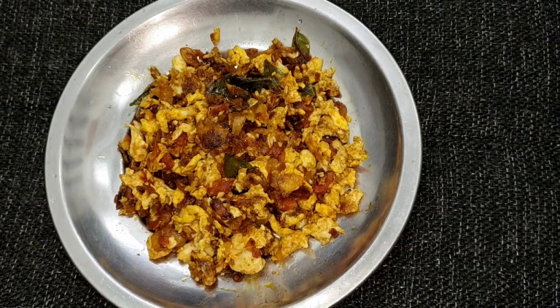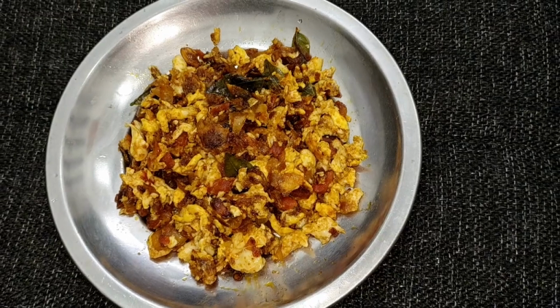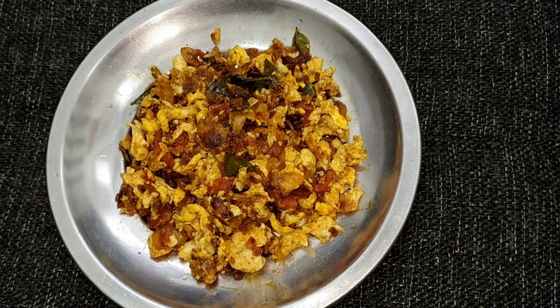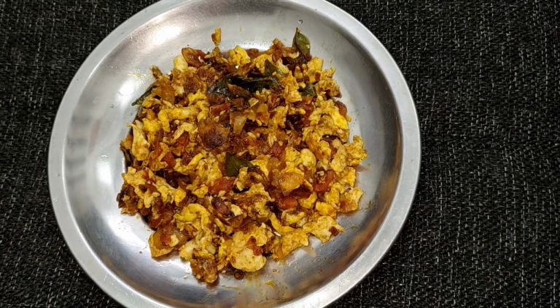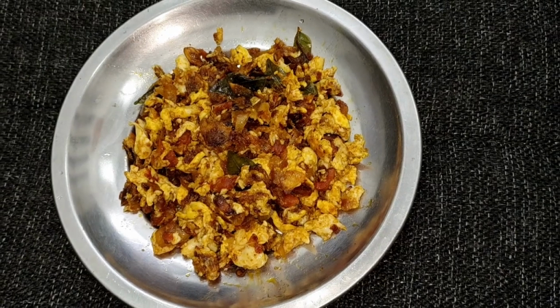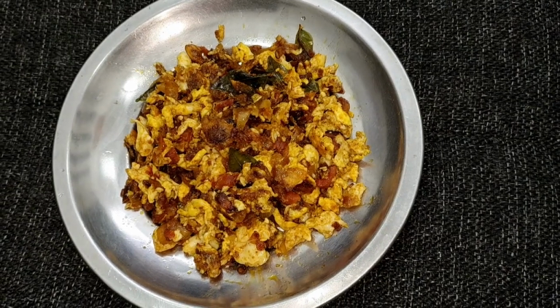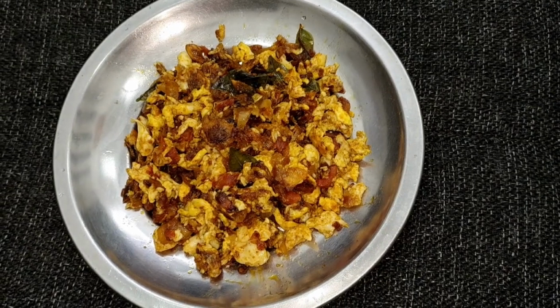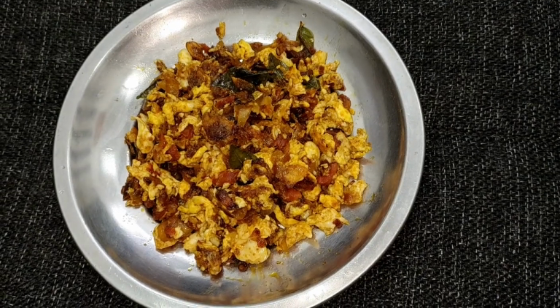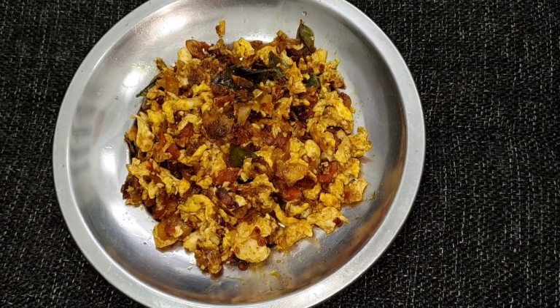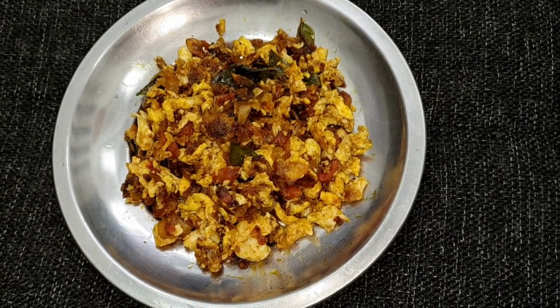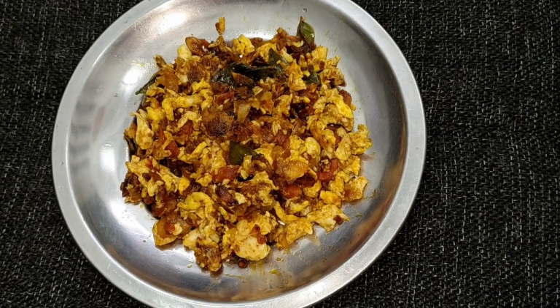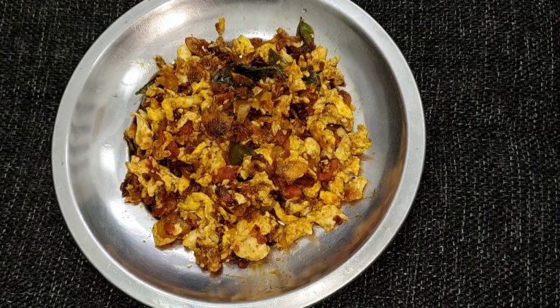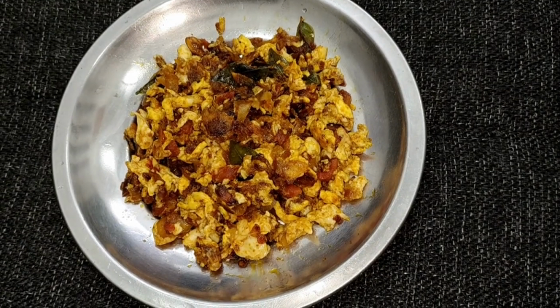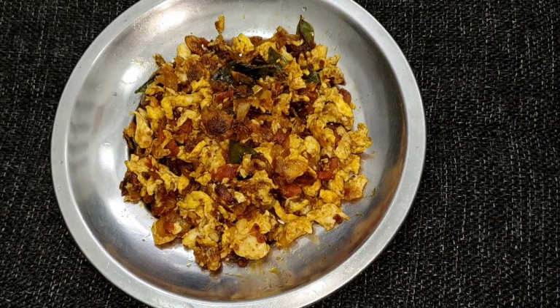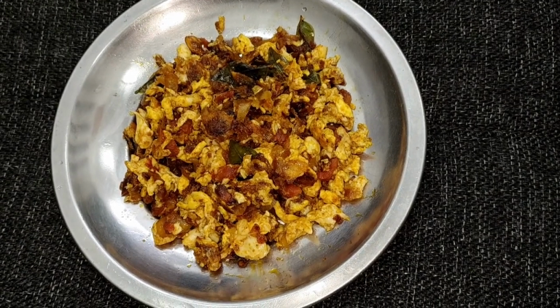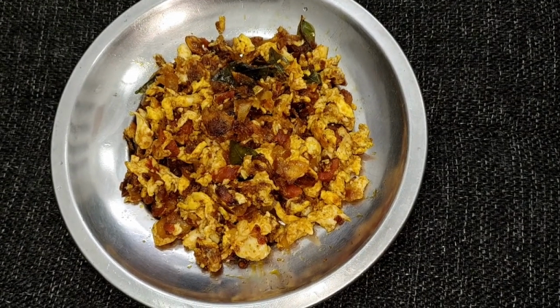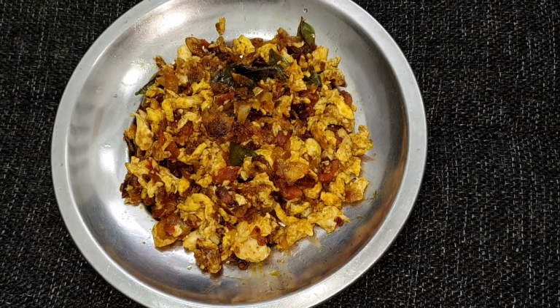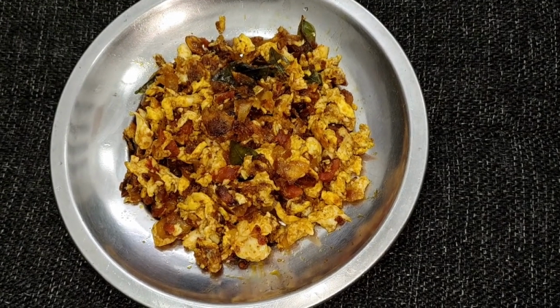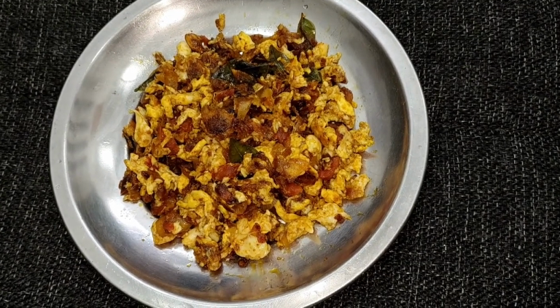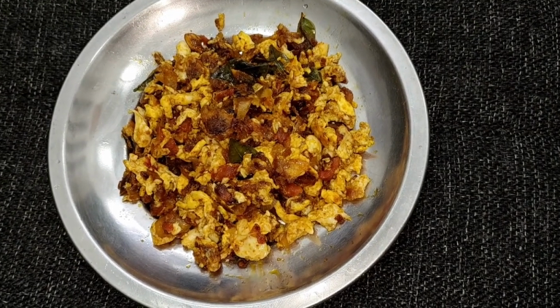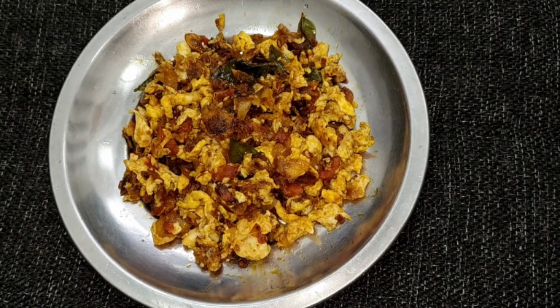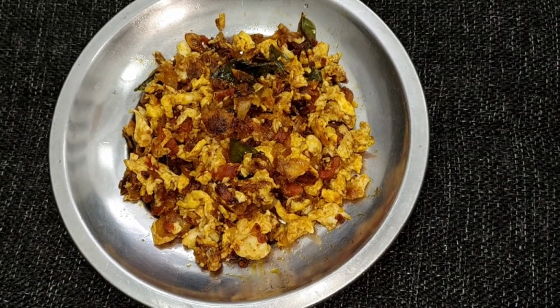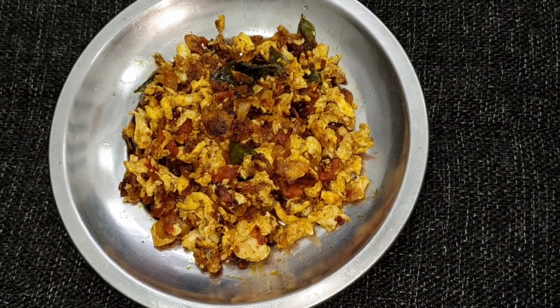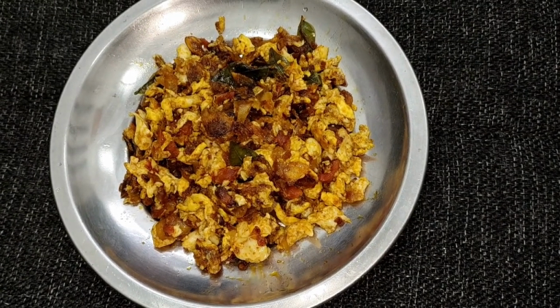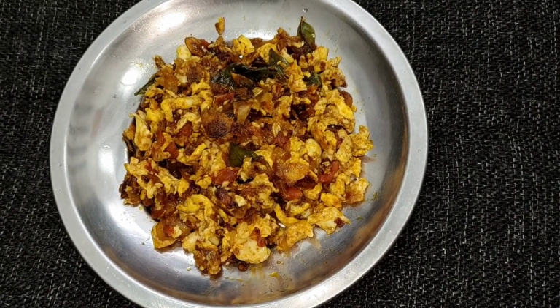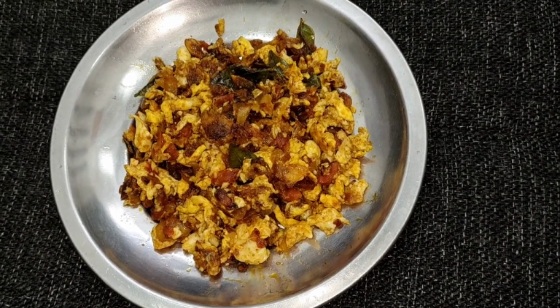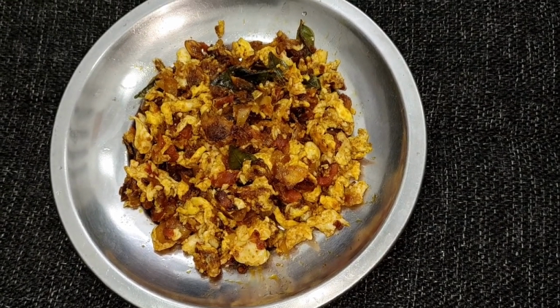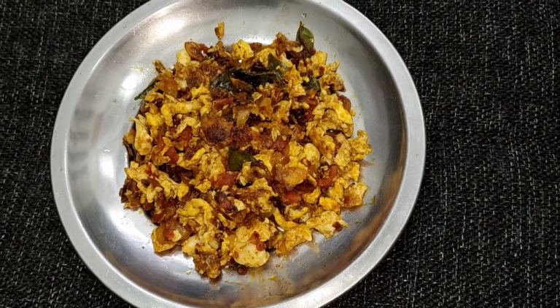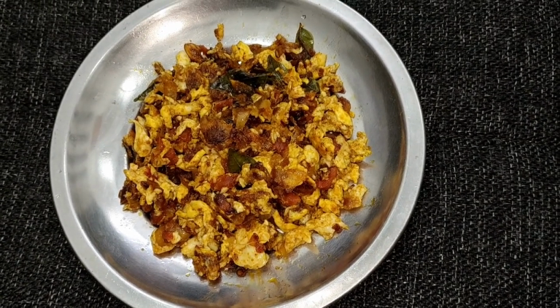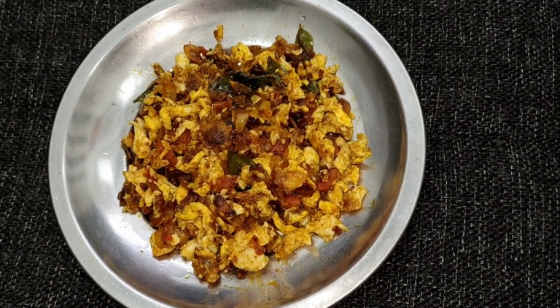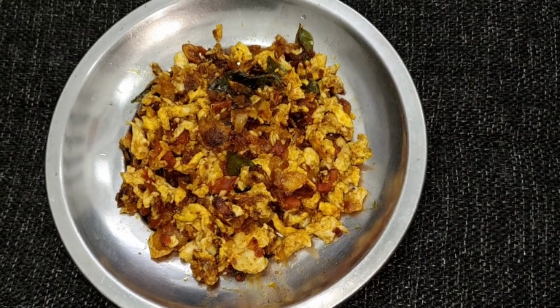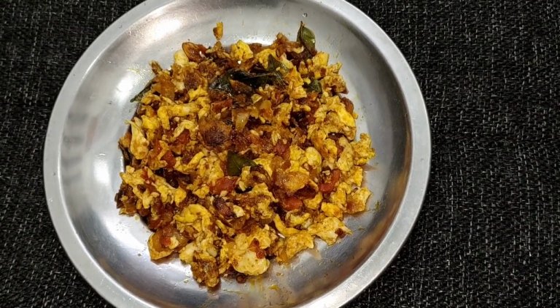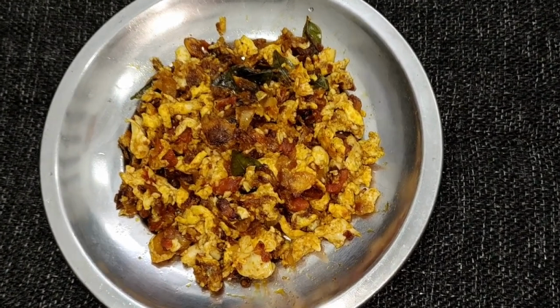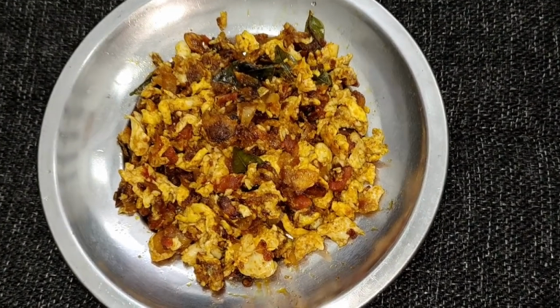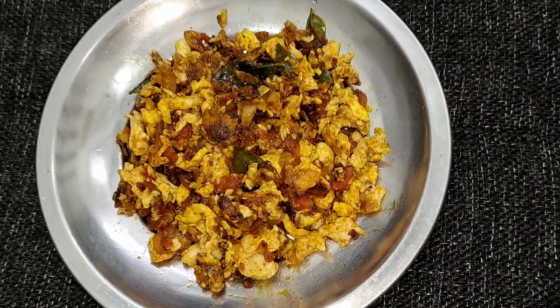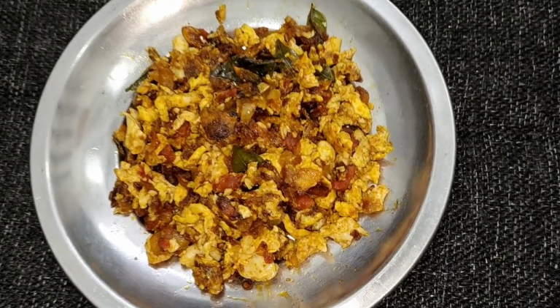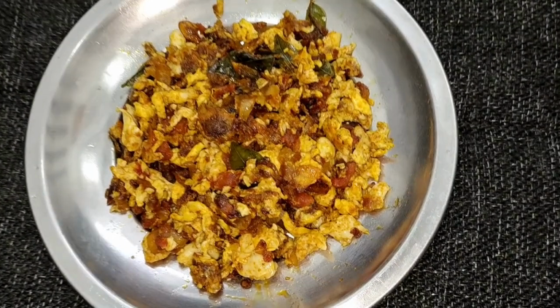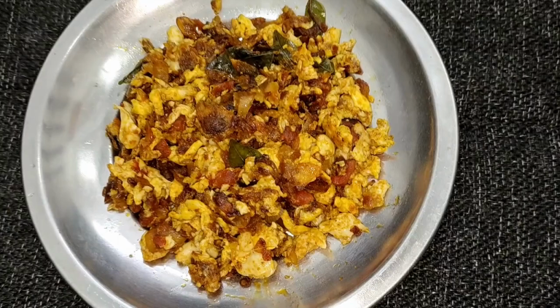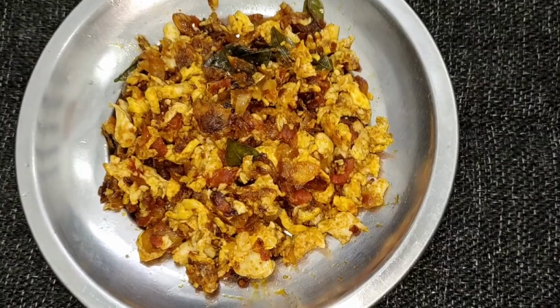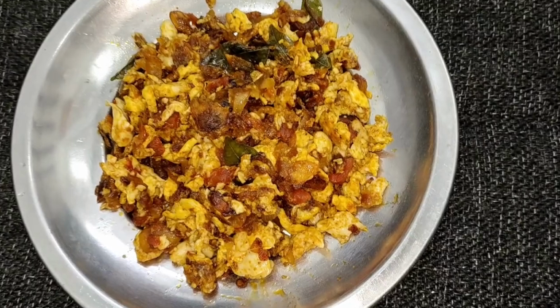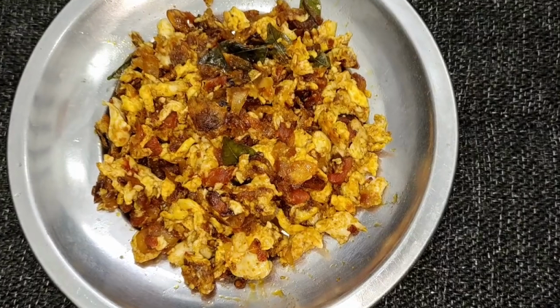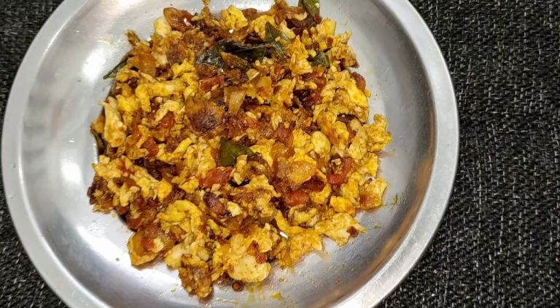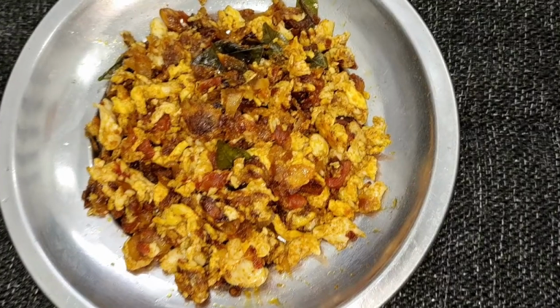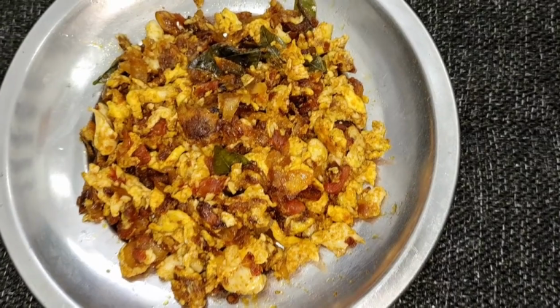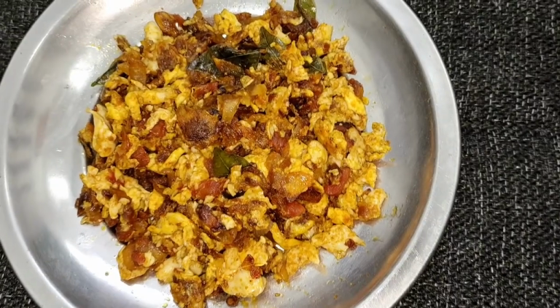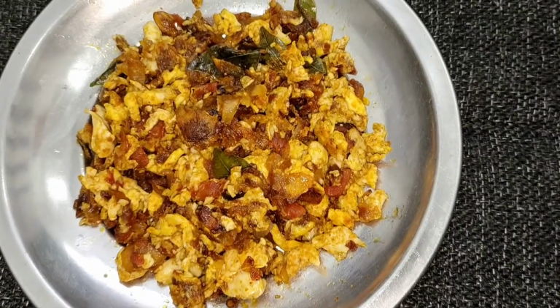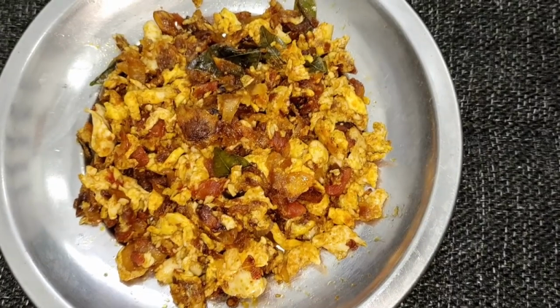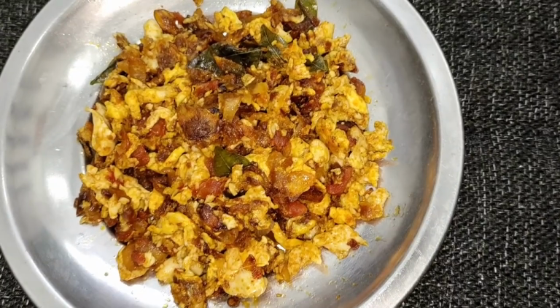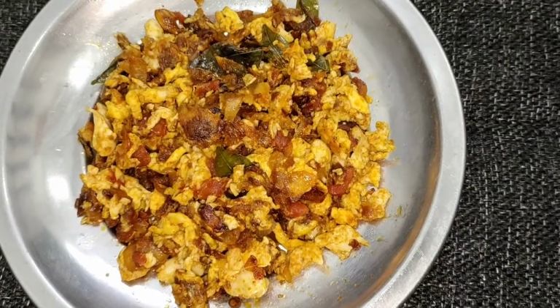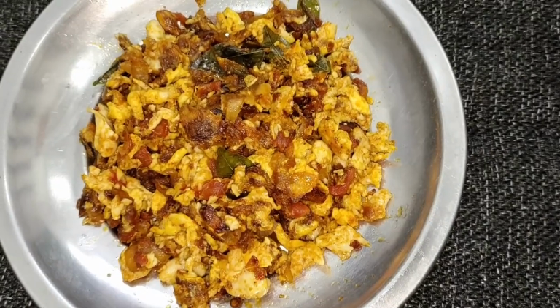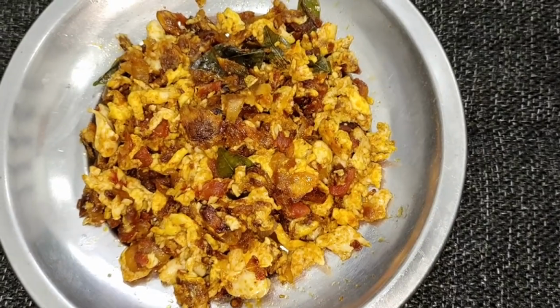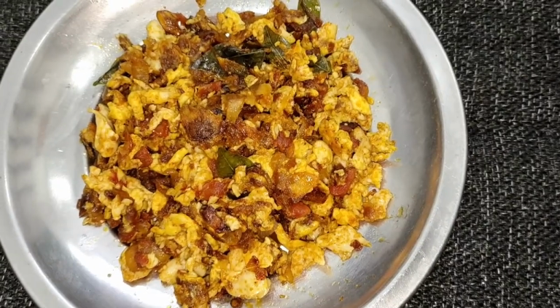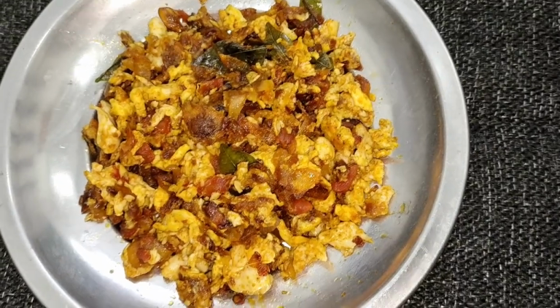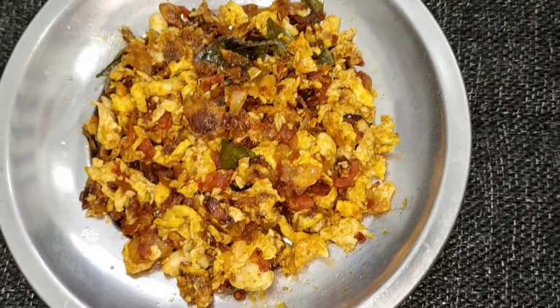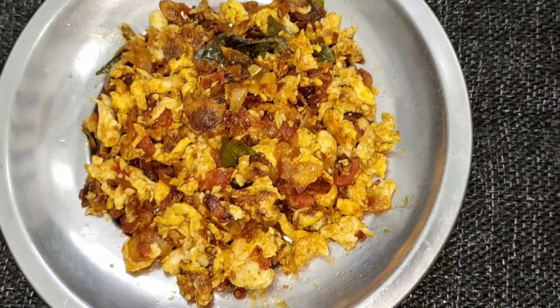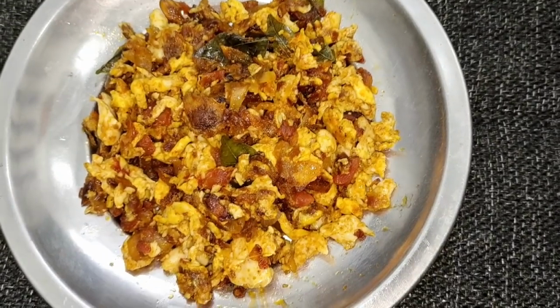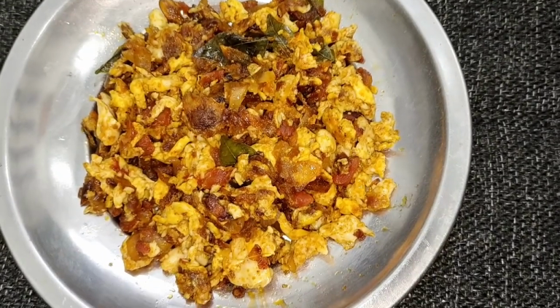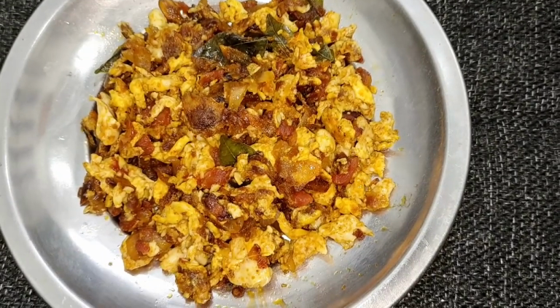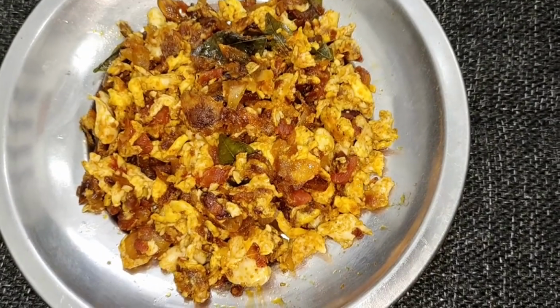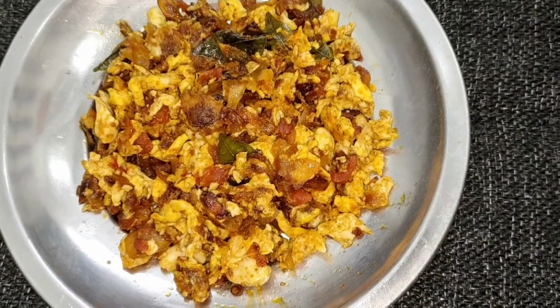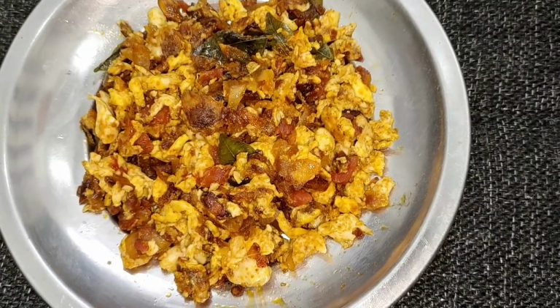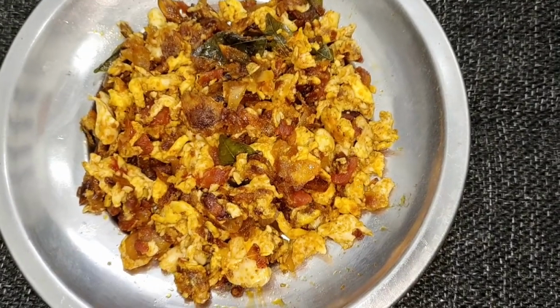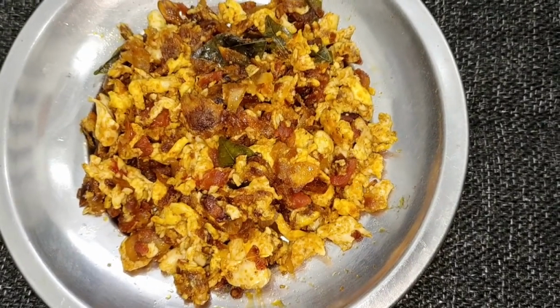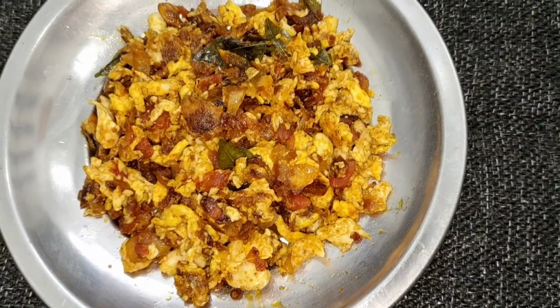Good morning friends. I am ready to cook the first chicken. I am ready to cook the masala.